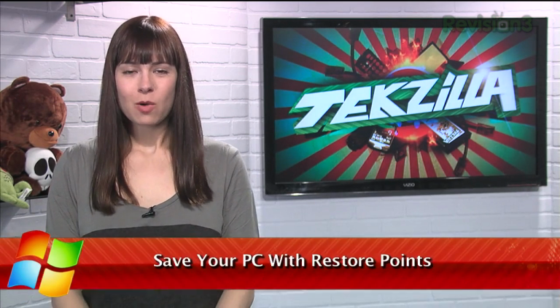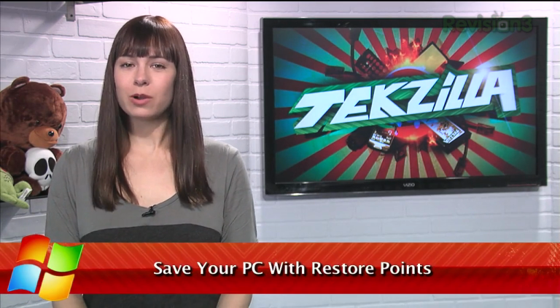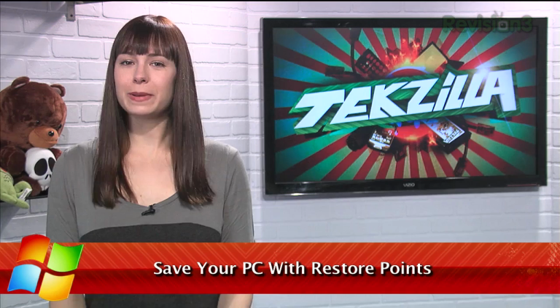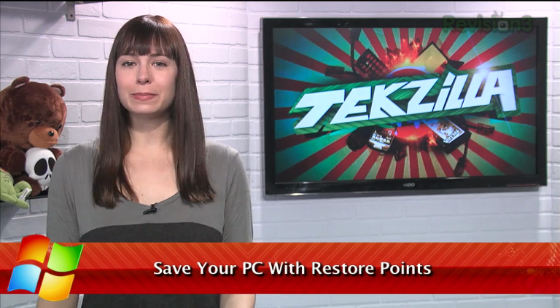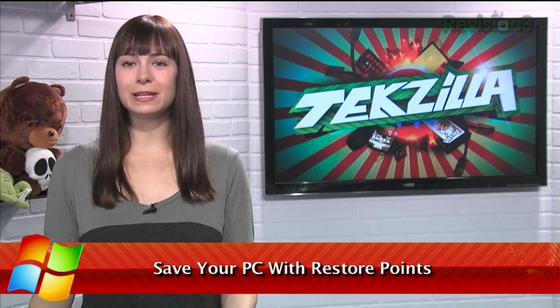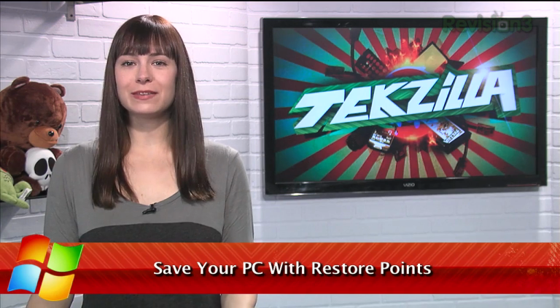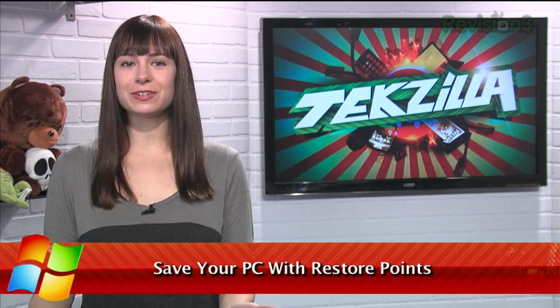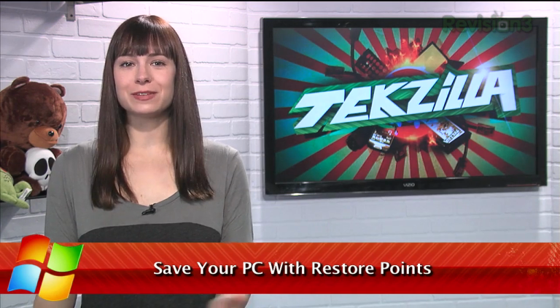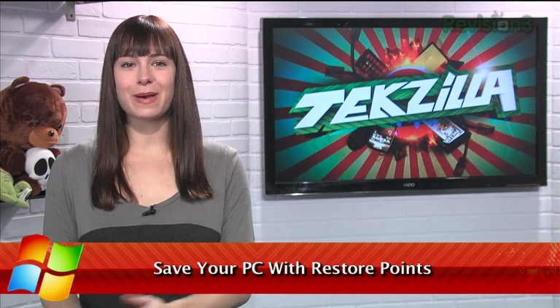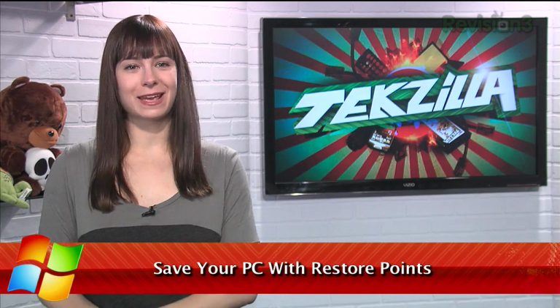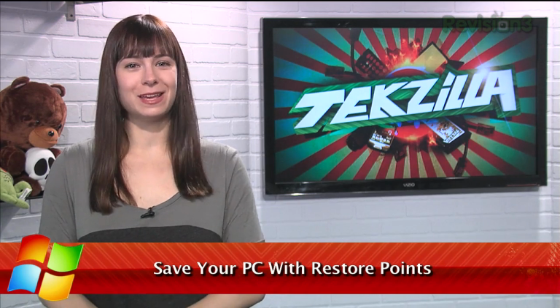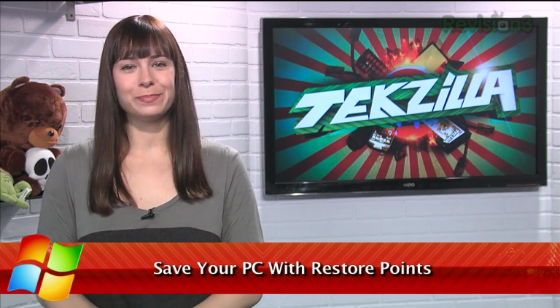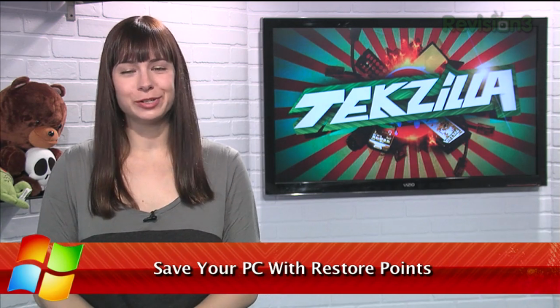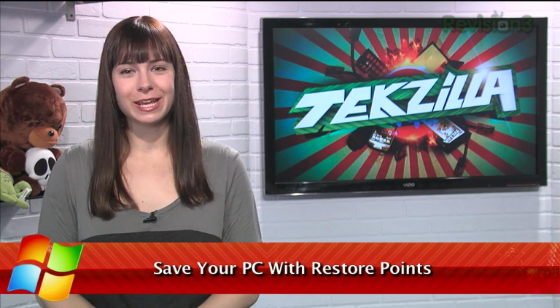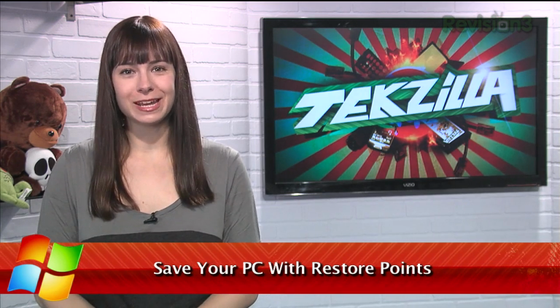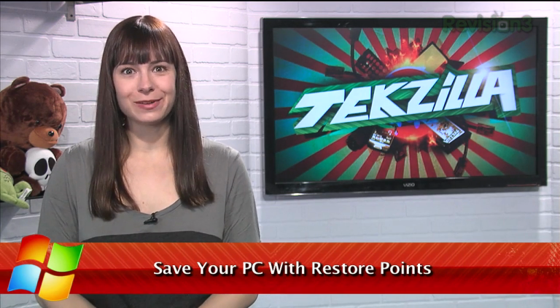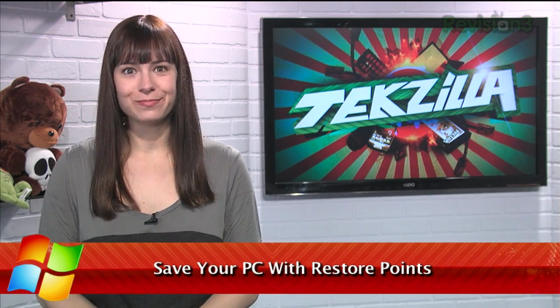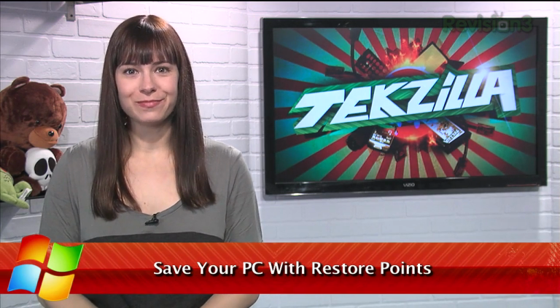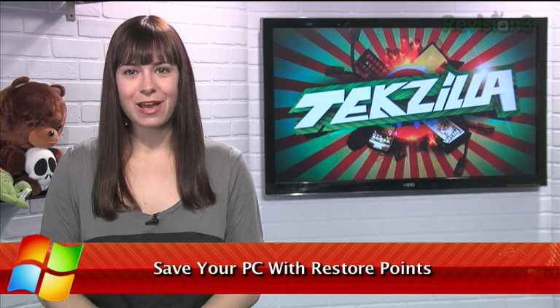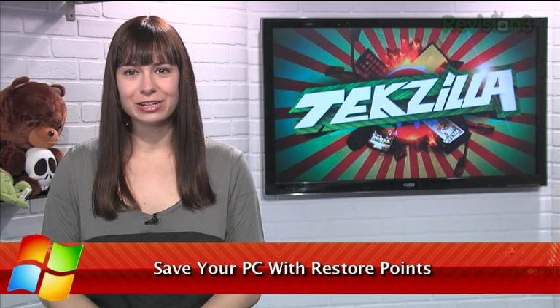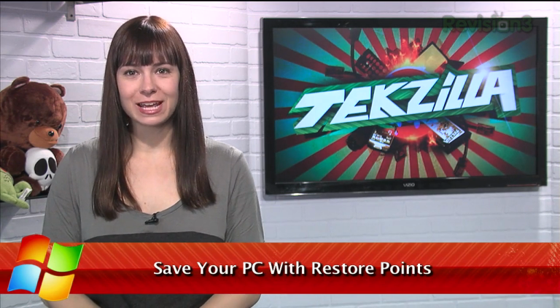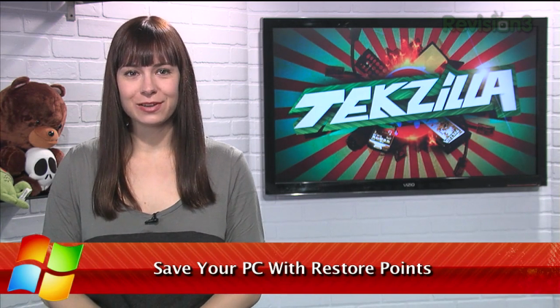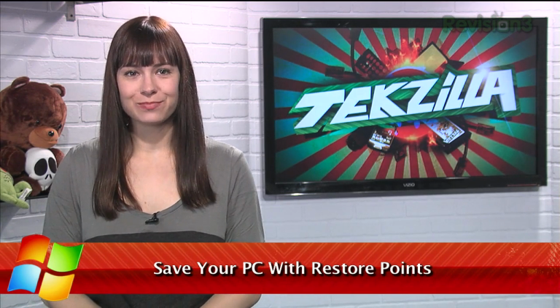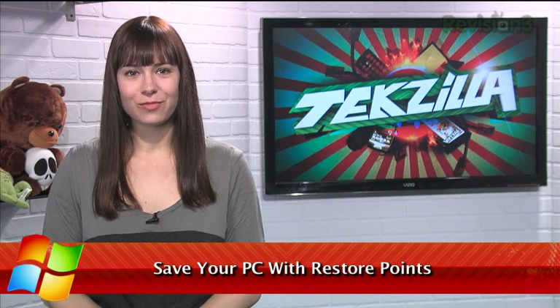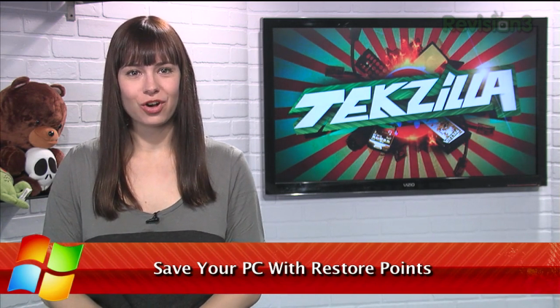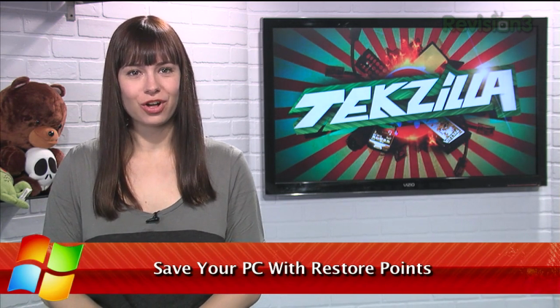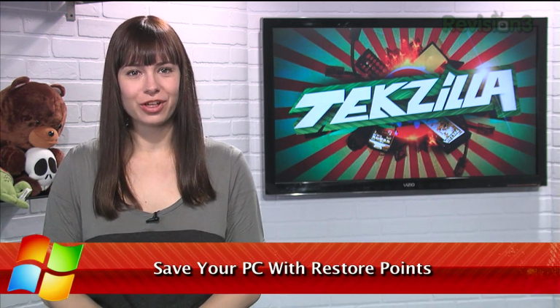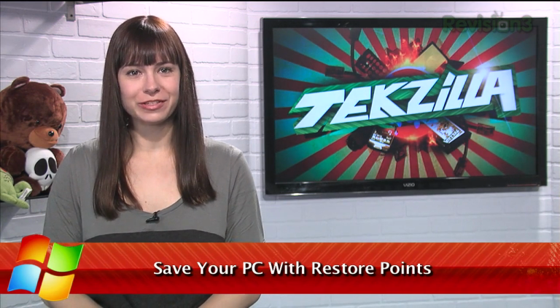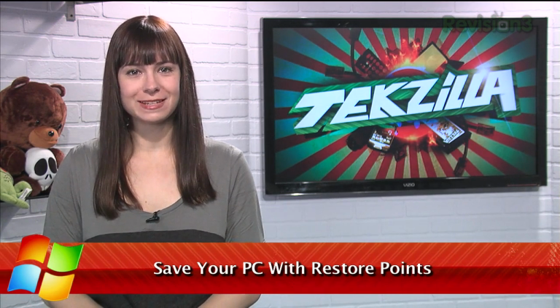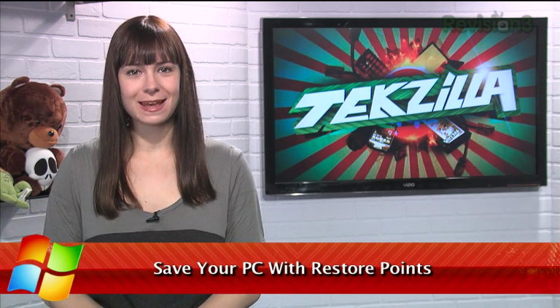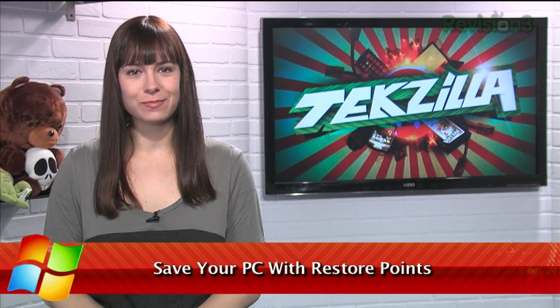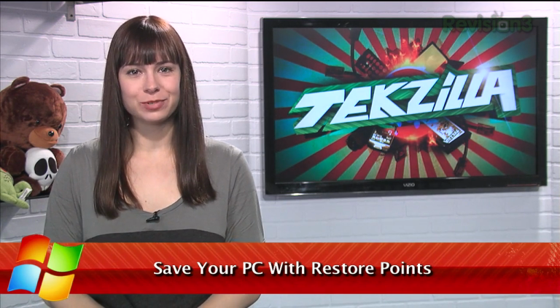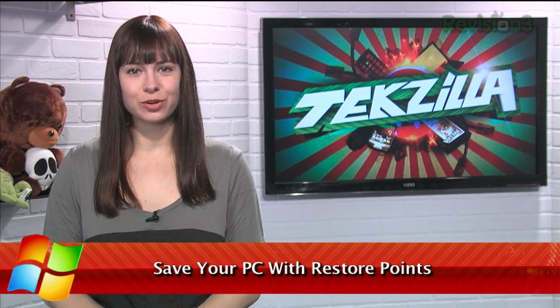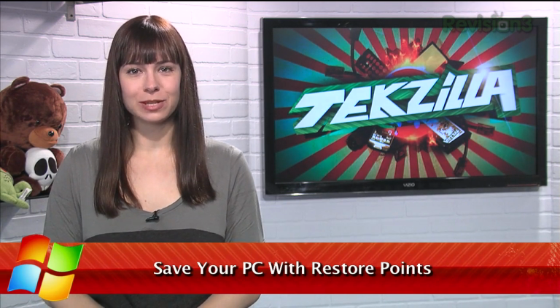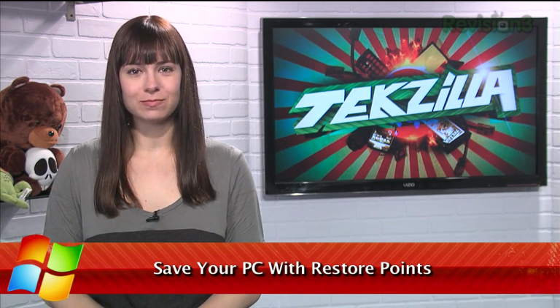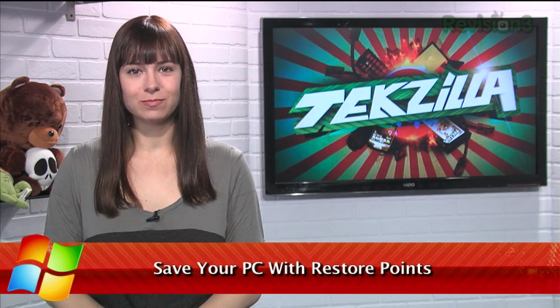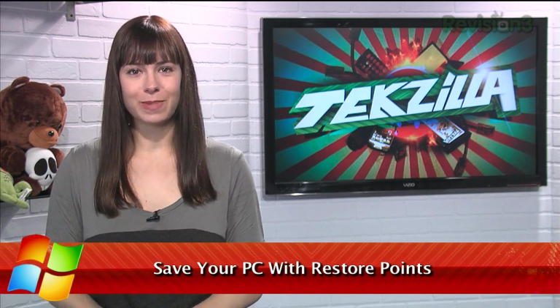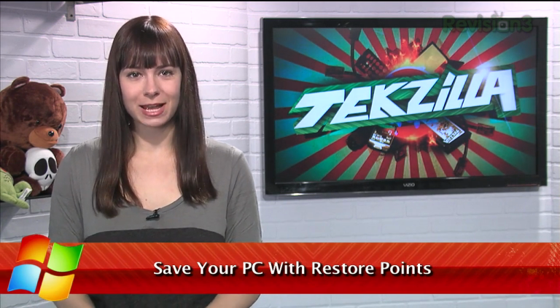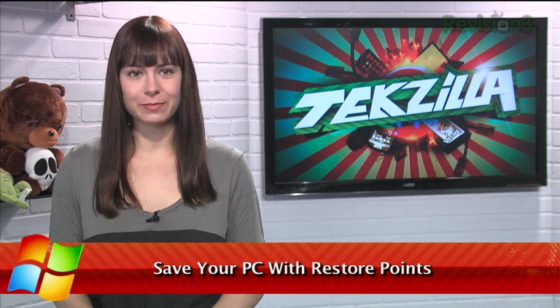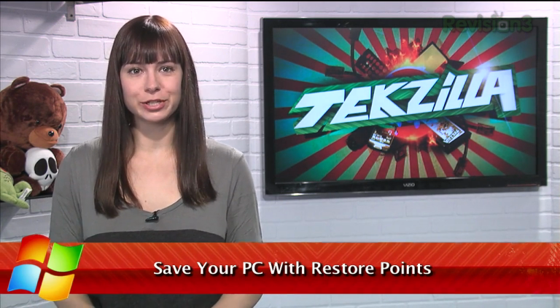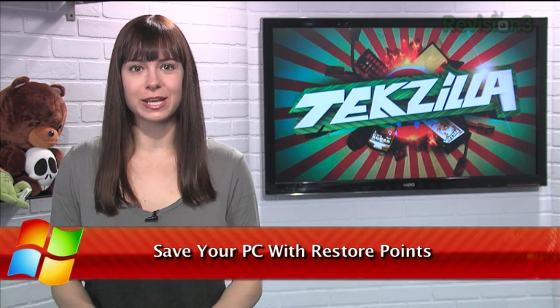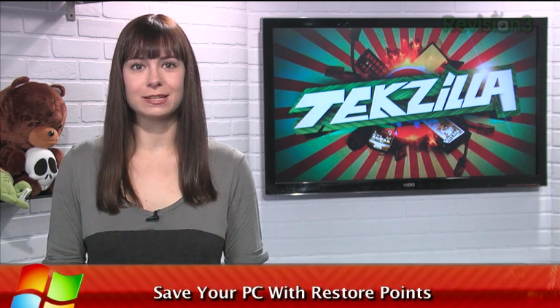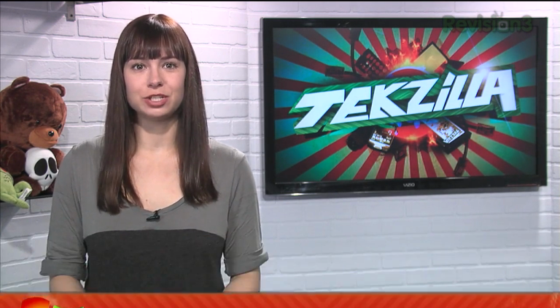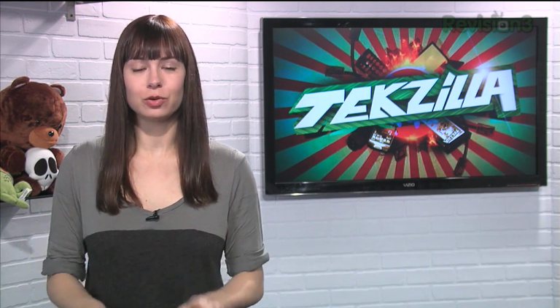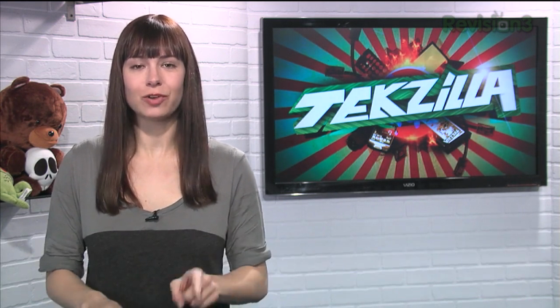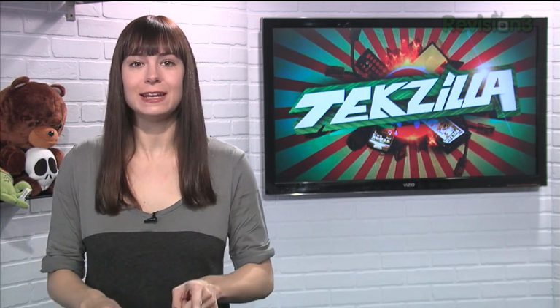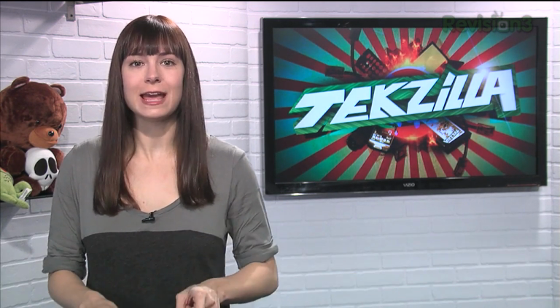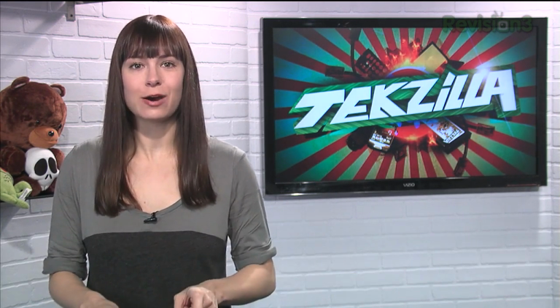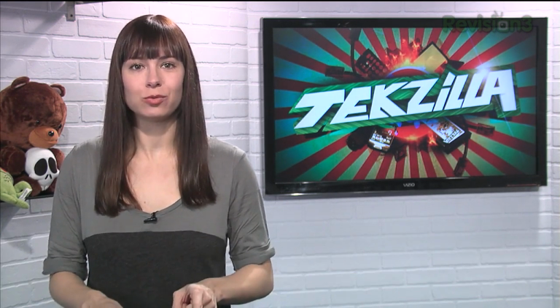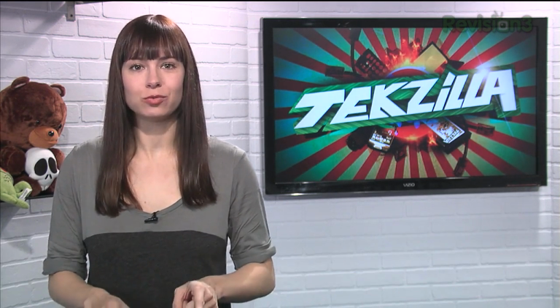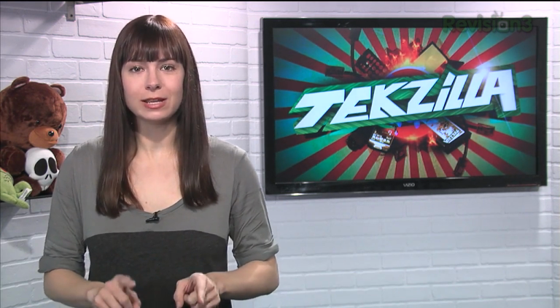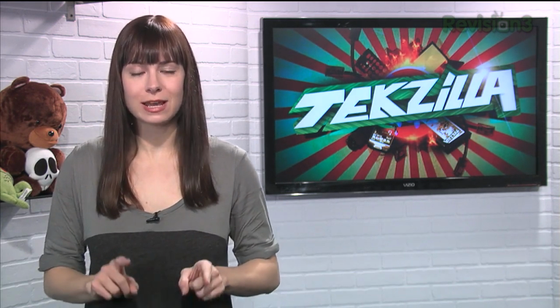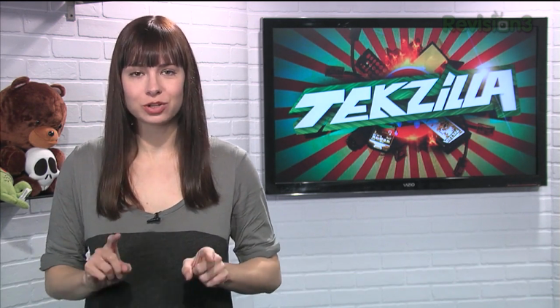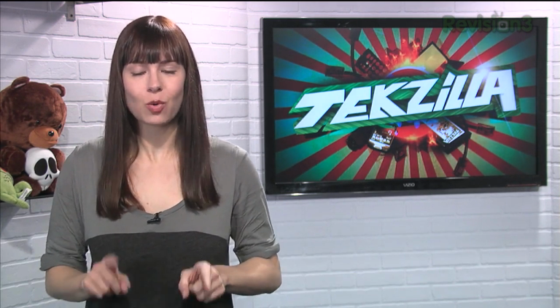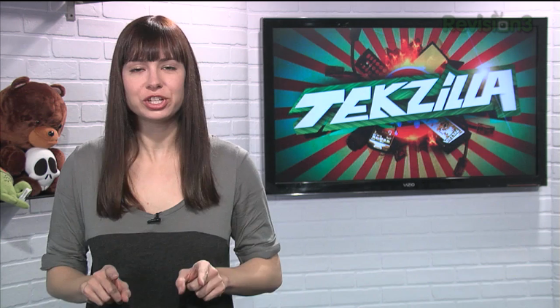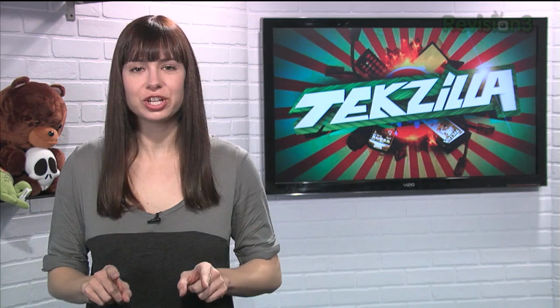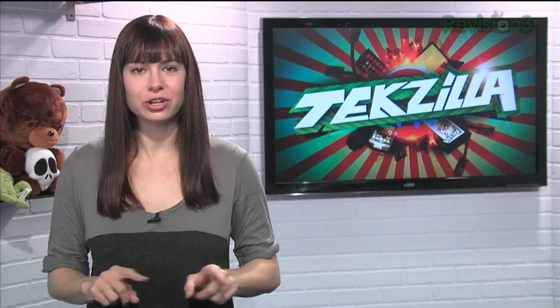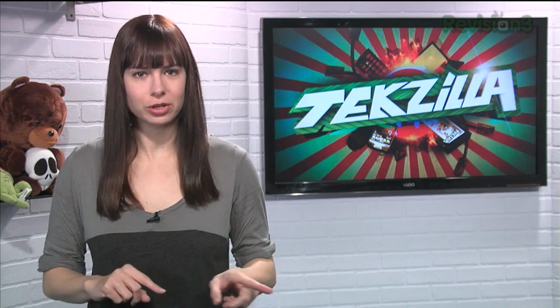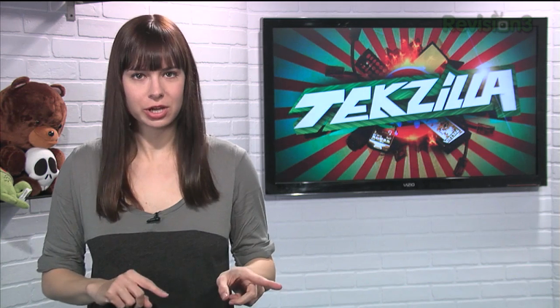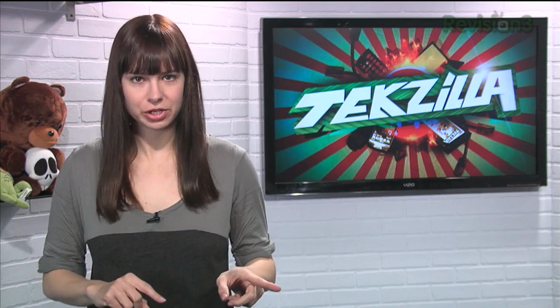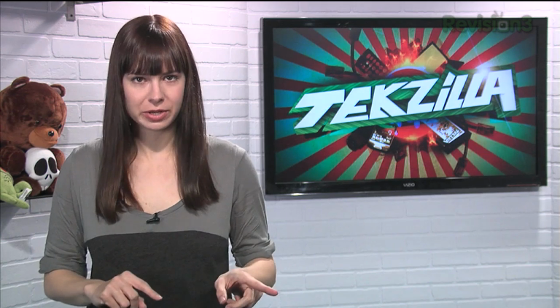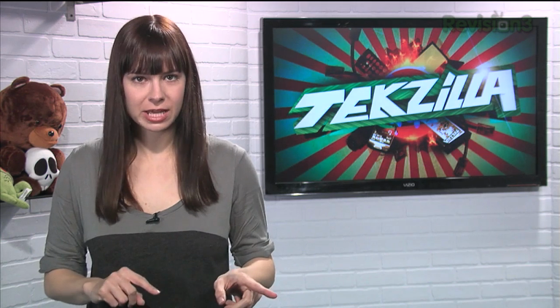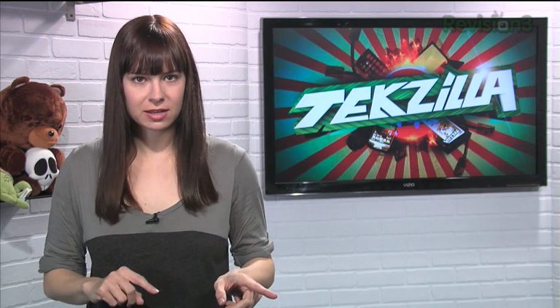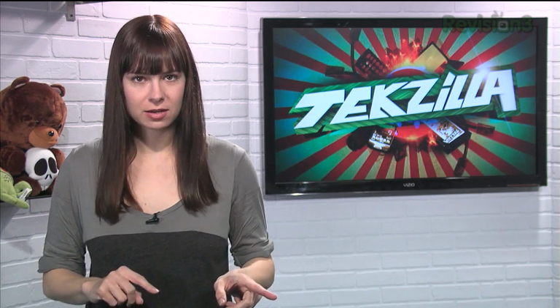We're big believers in backing up your data — every day, all the time. Do it. Back up your data. Do it right now, right as you're watching. Are you doing it?